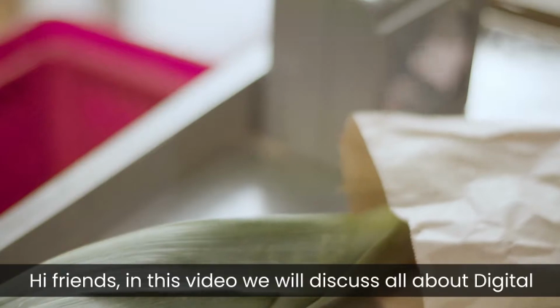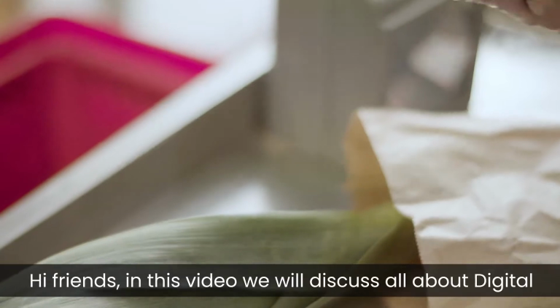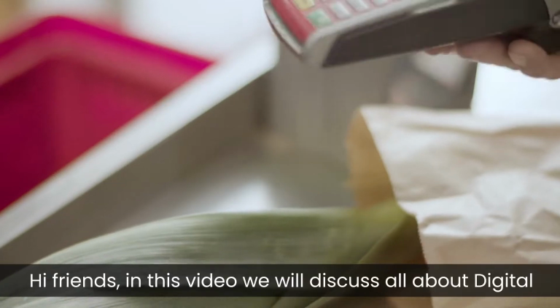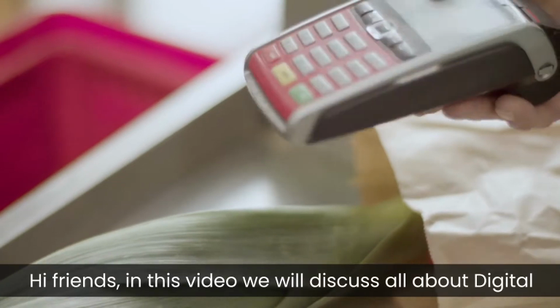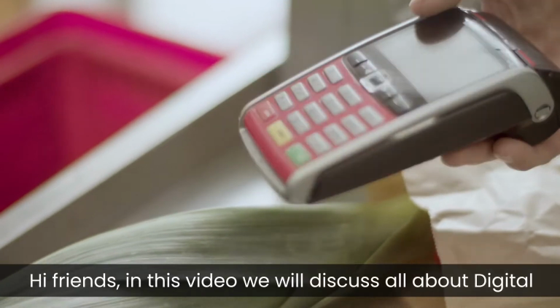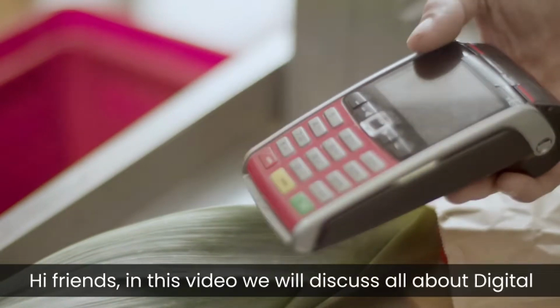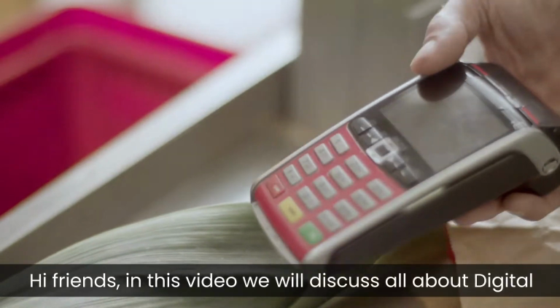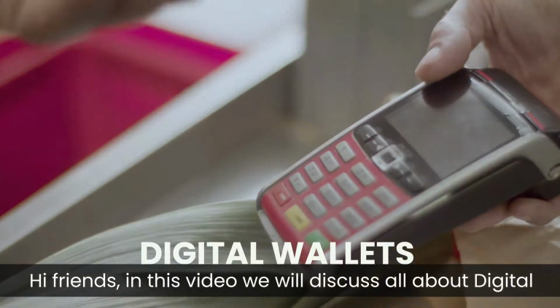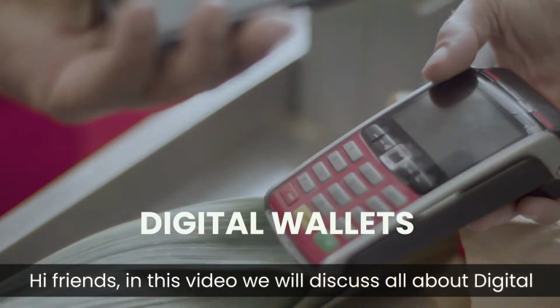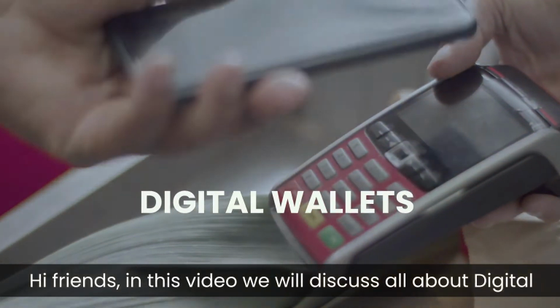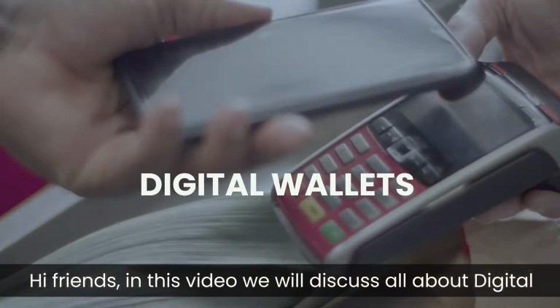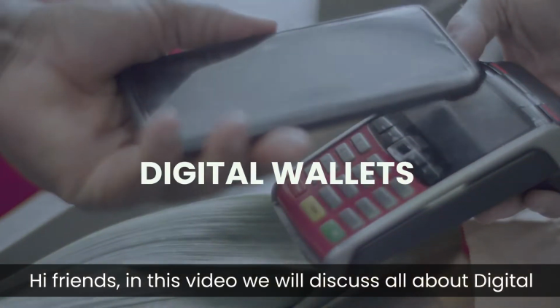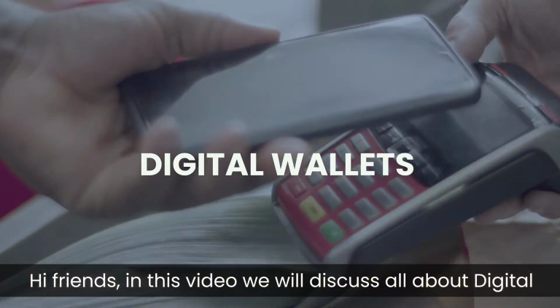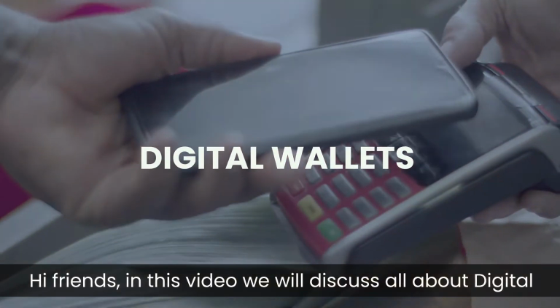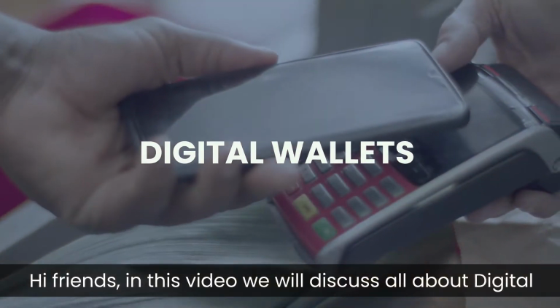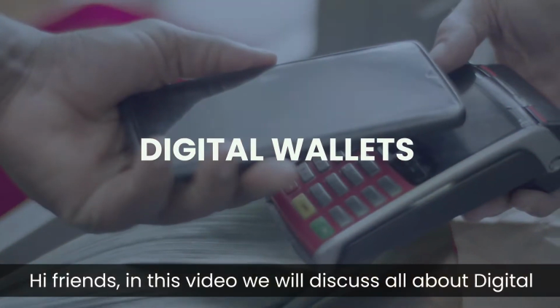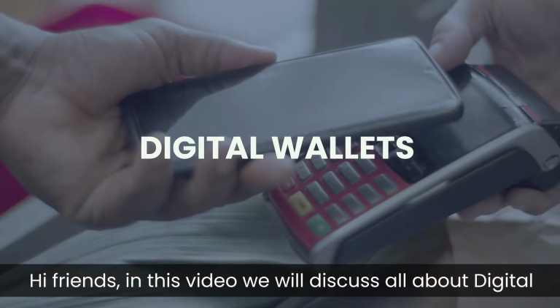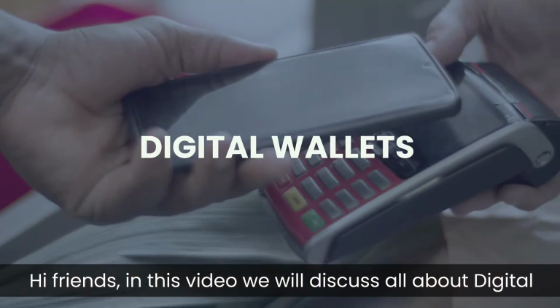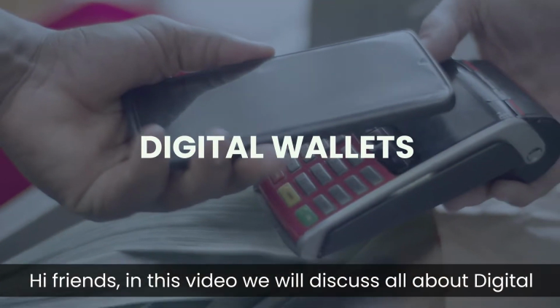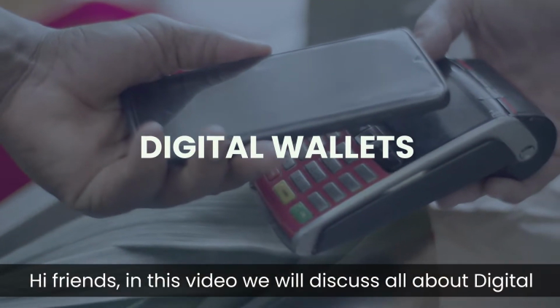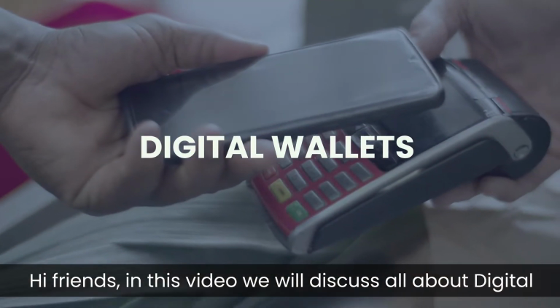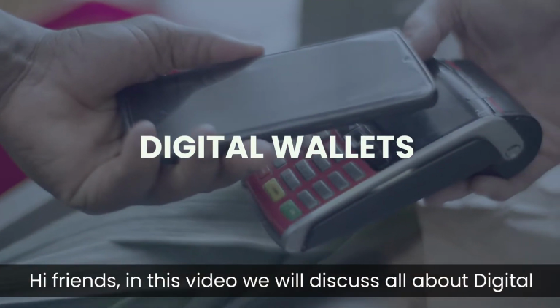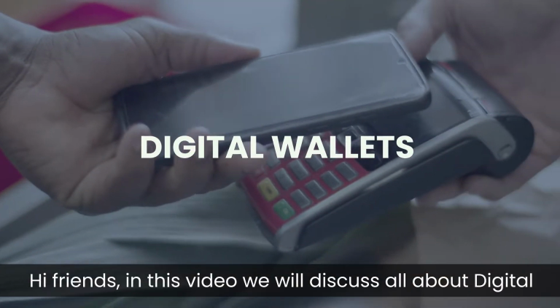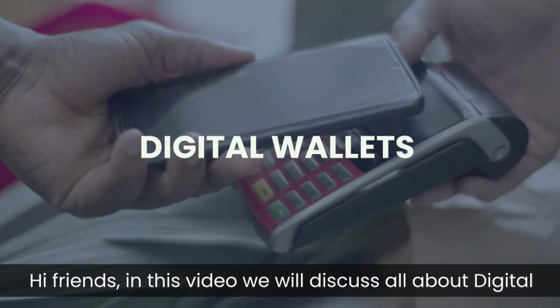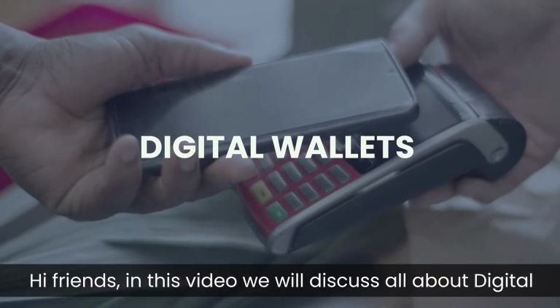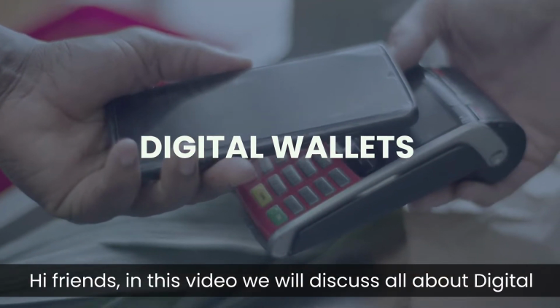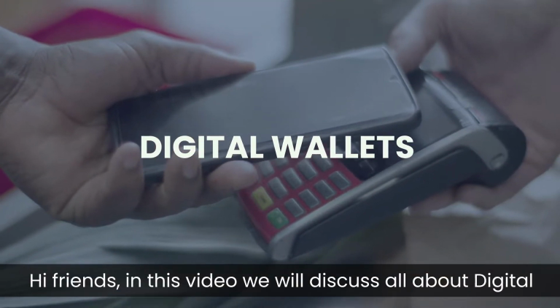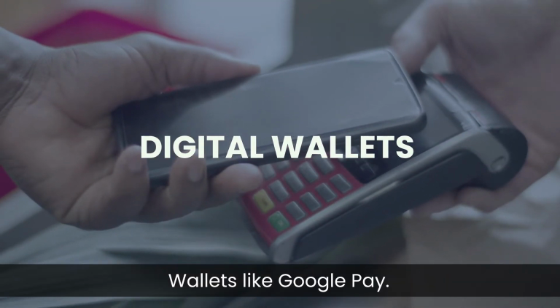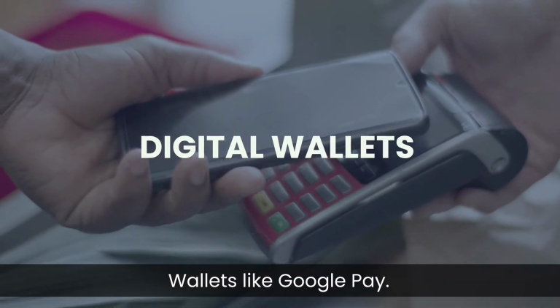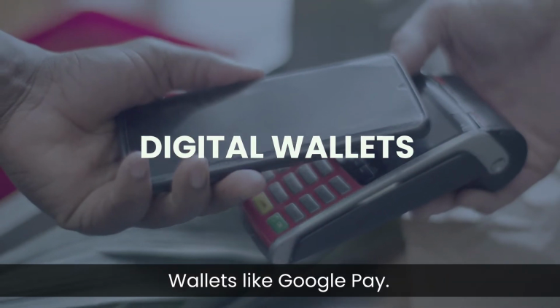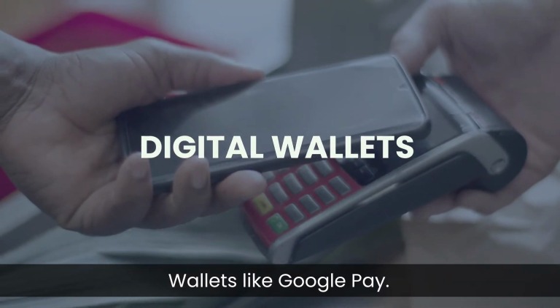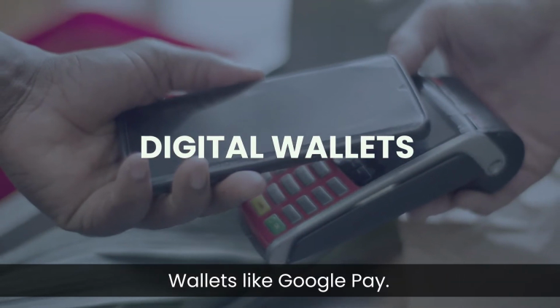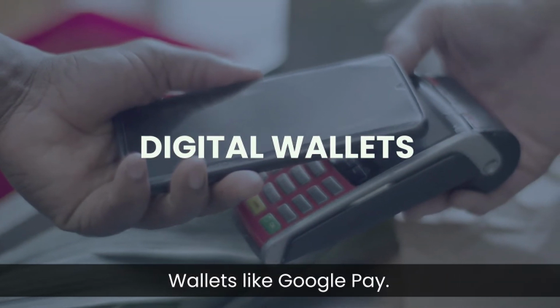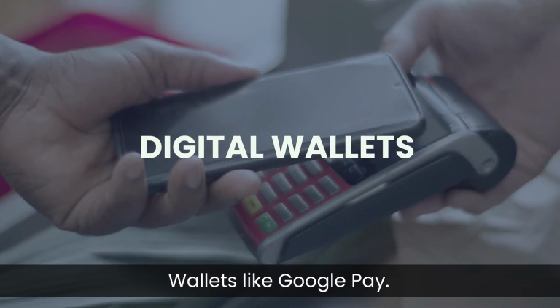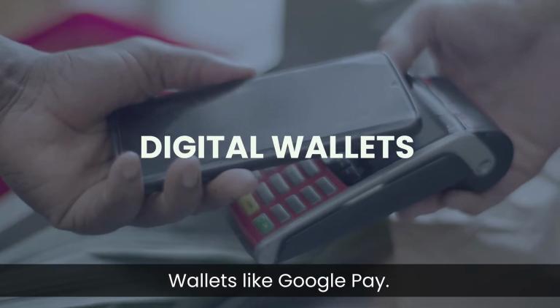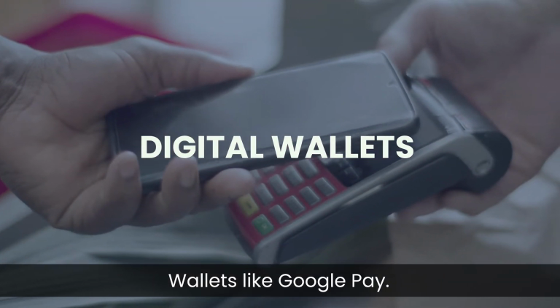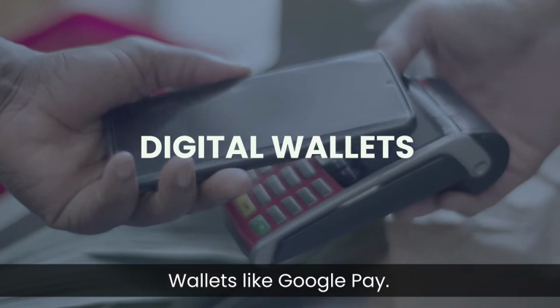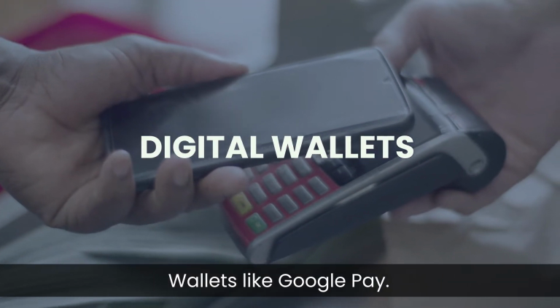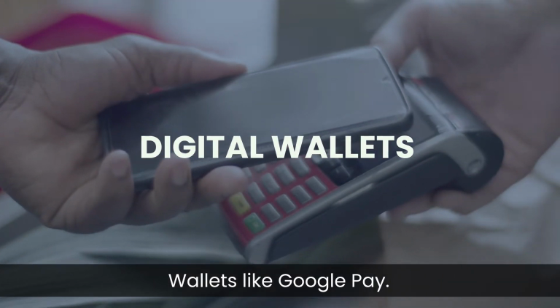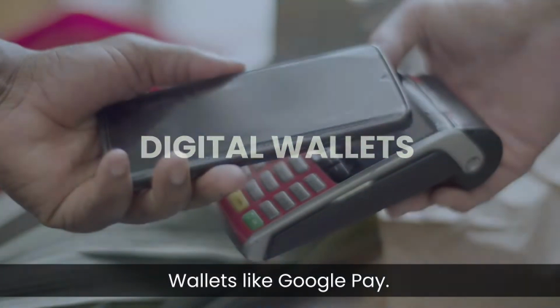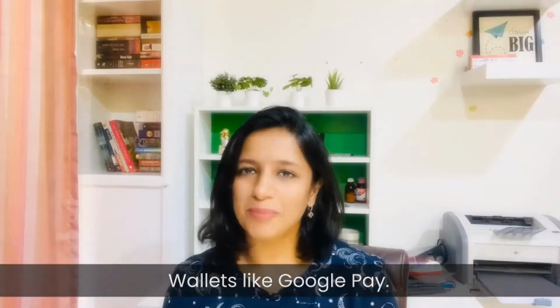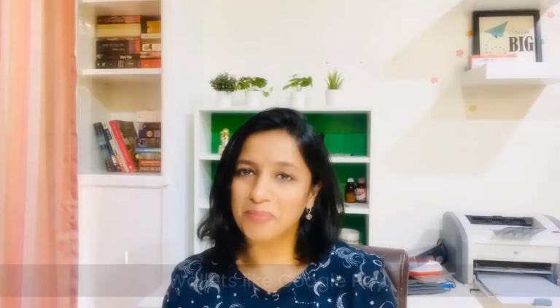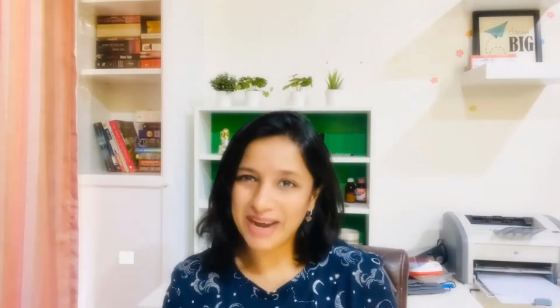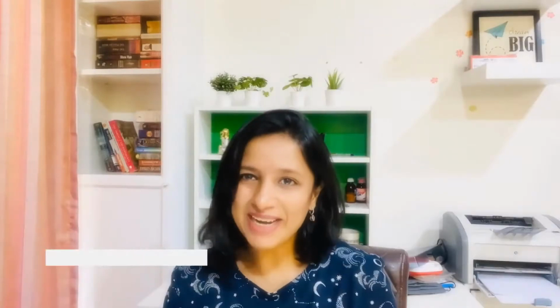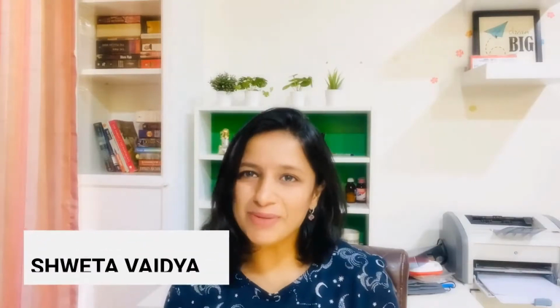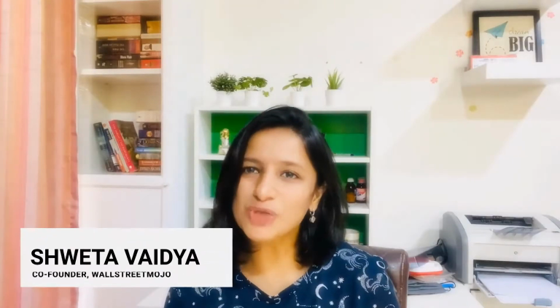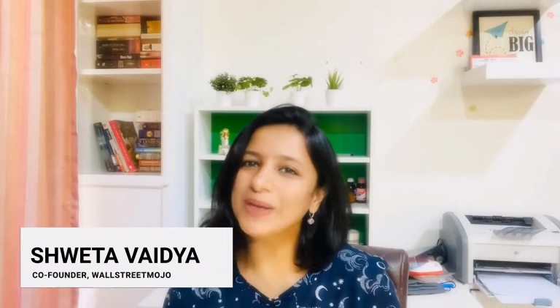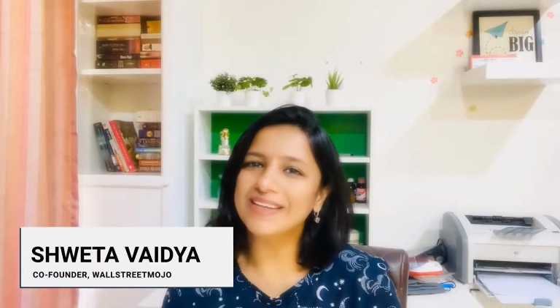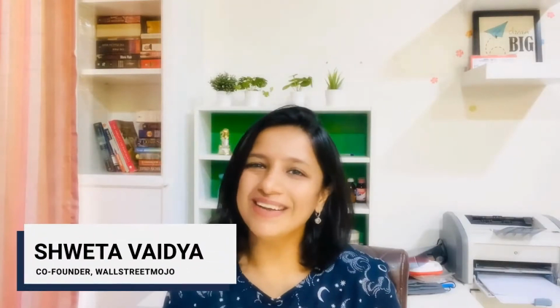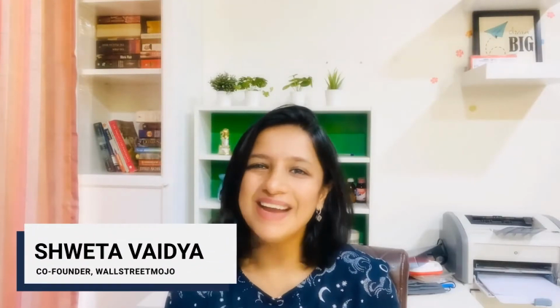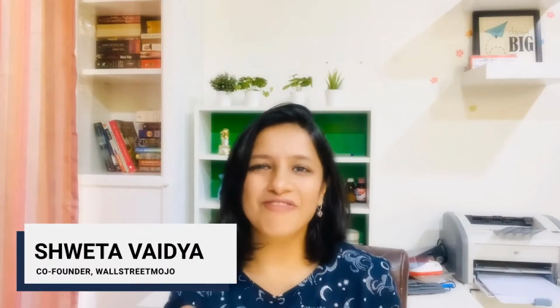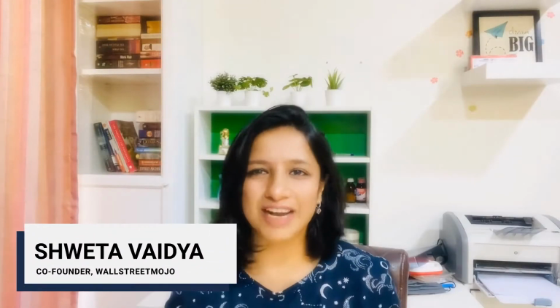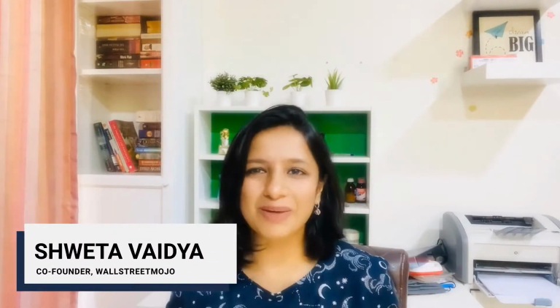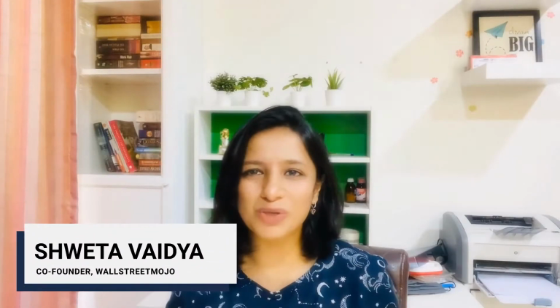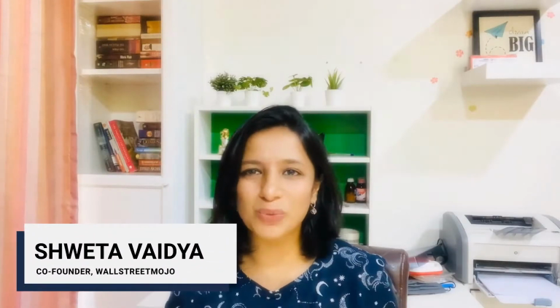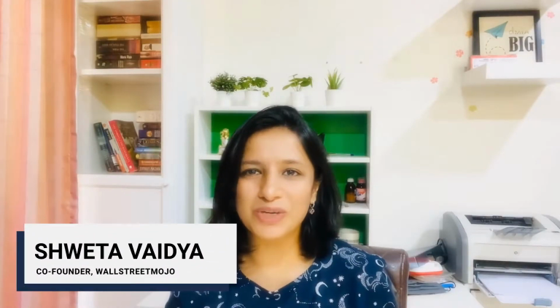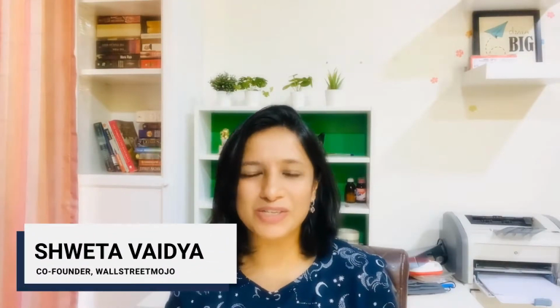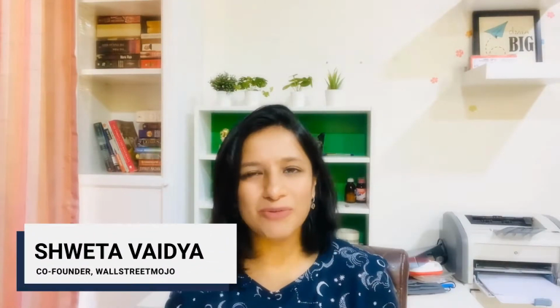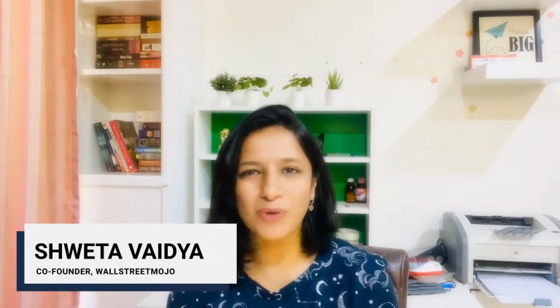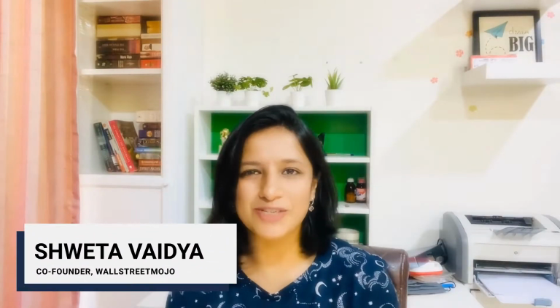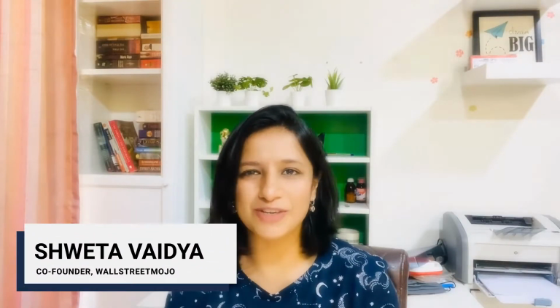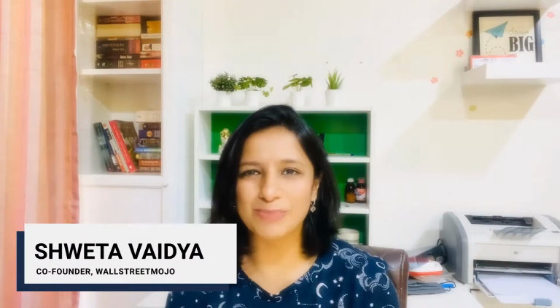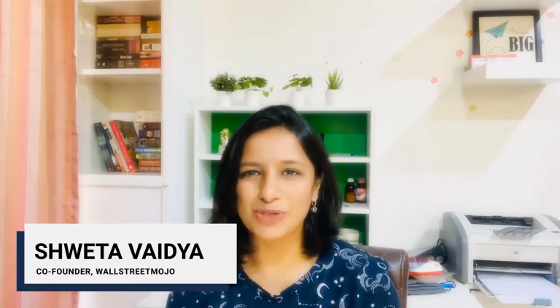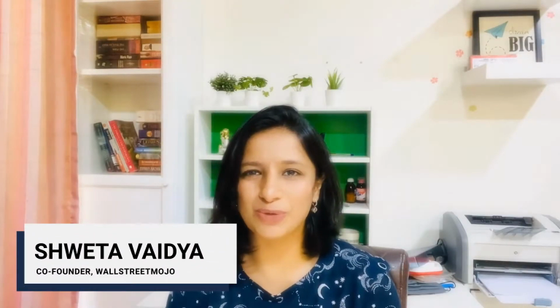Hi friends, in this video we will discuss all about digital wallets like Google Pay. My name is Shweta and welcome to the world of WallStreetMojo.